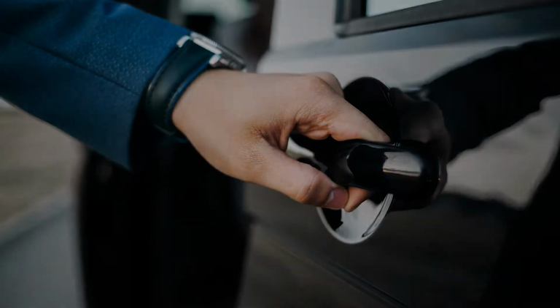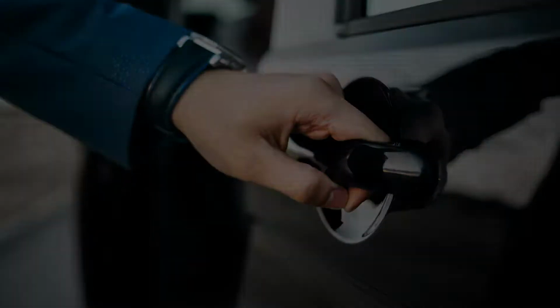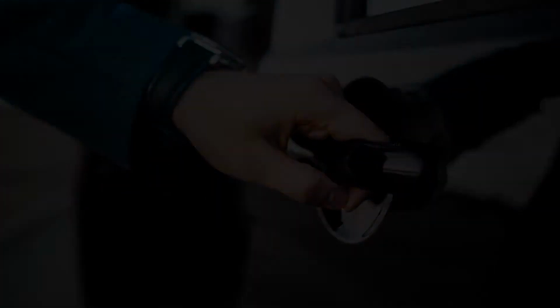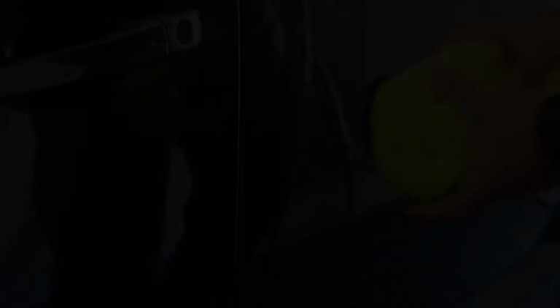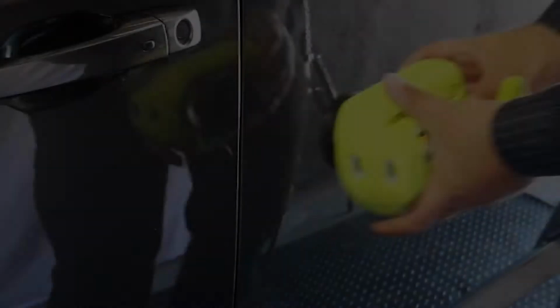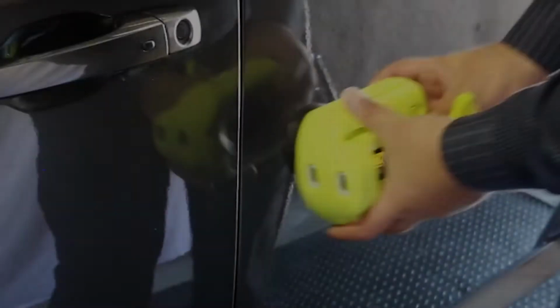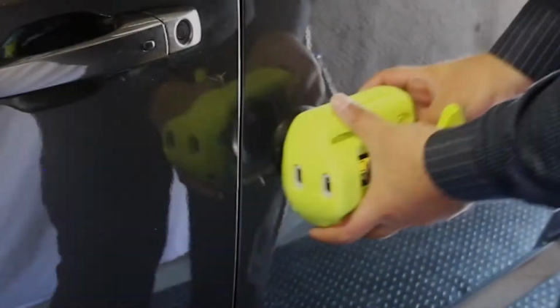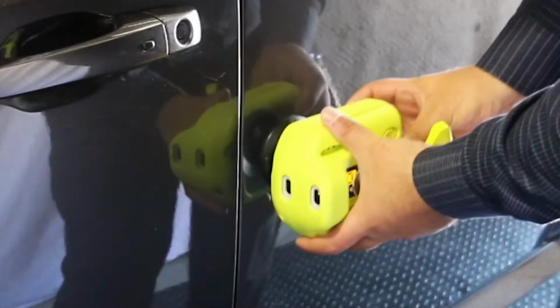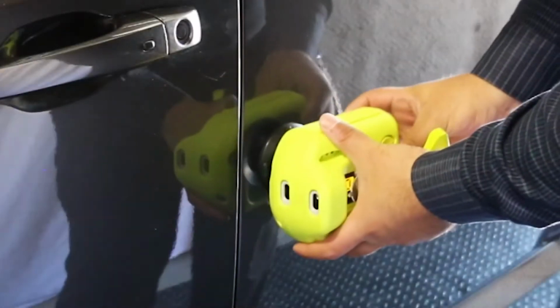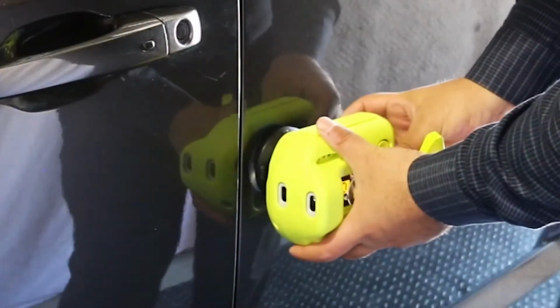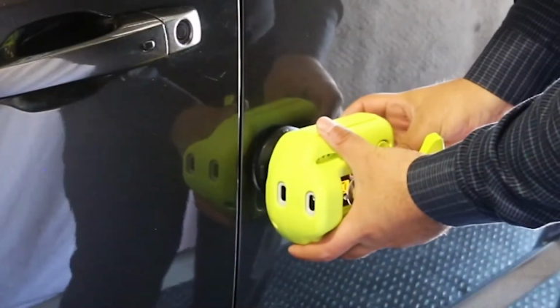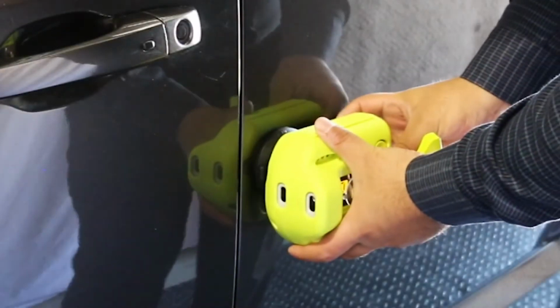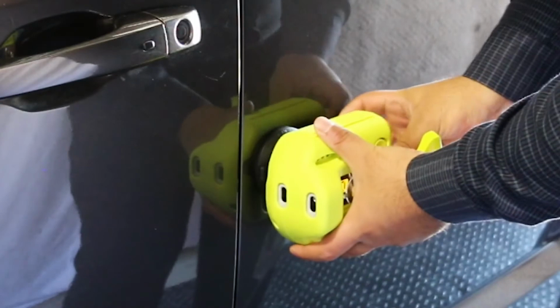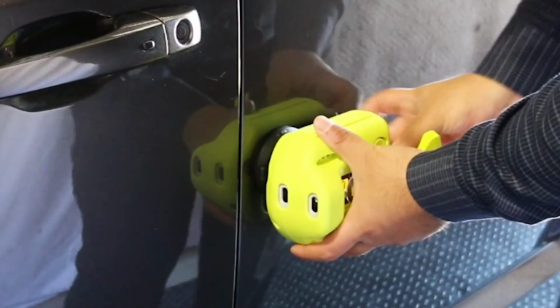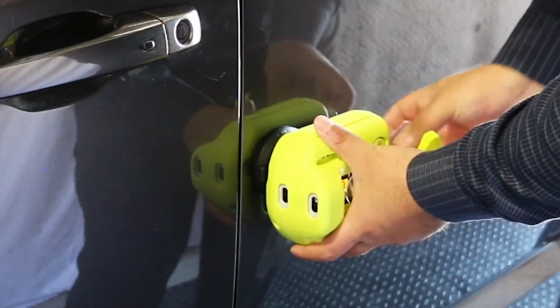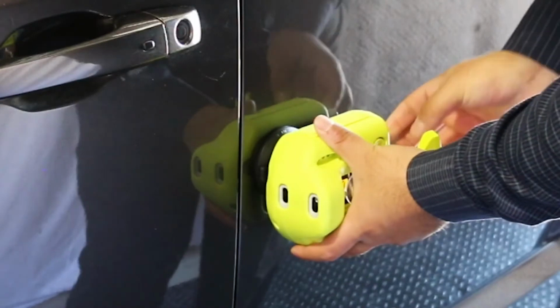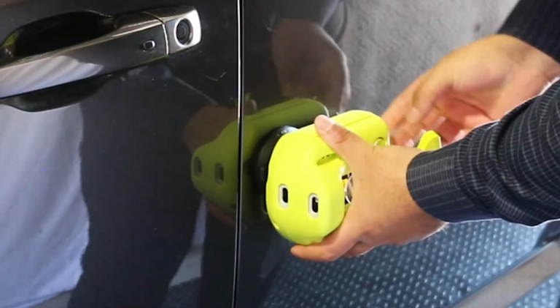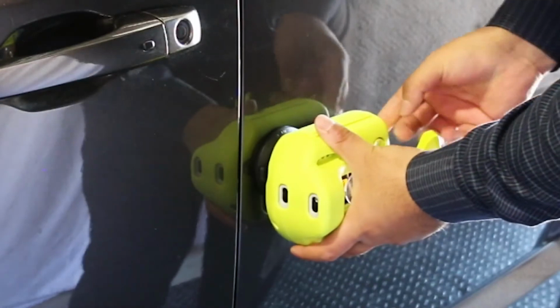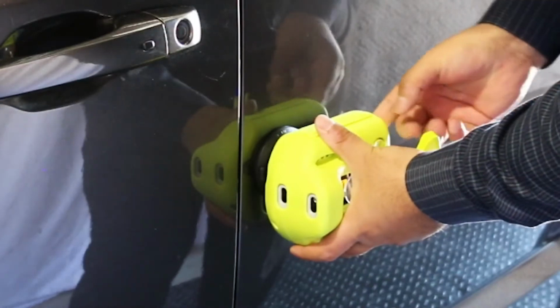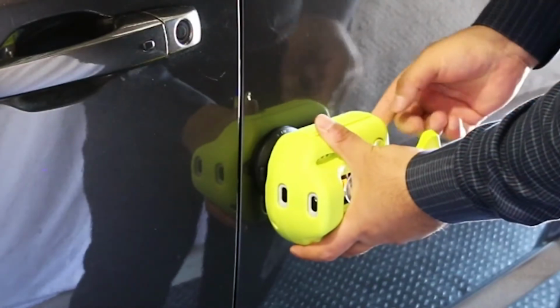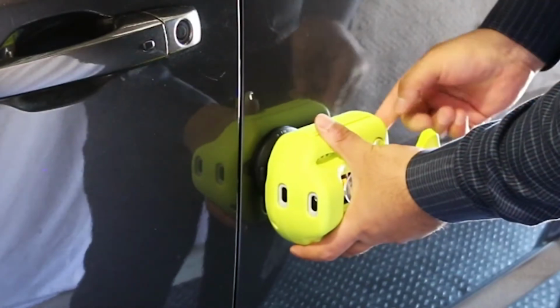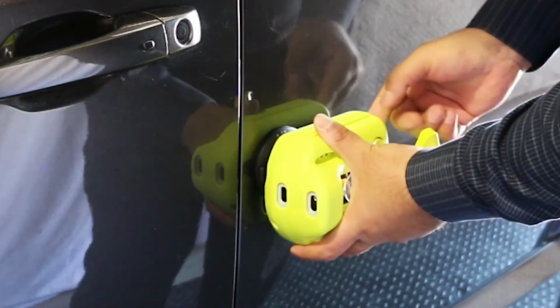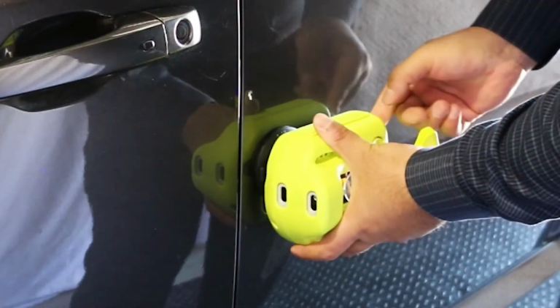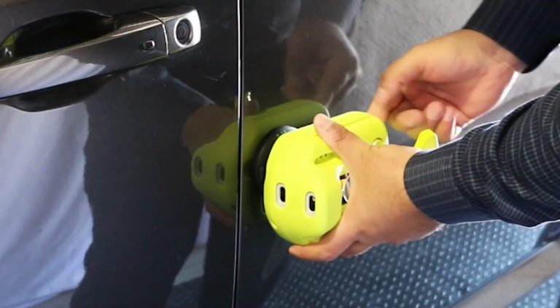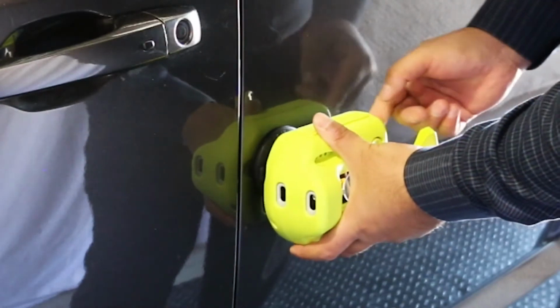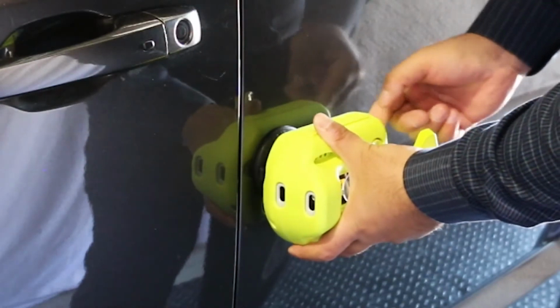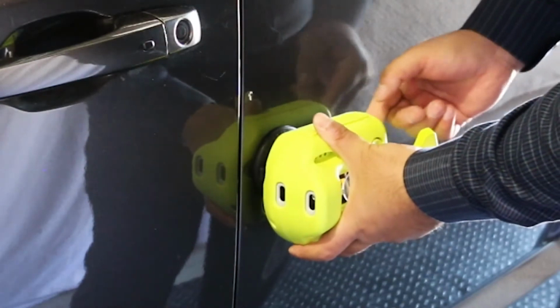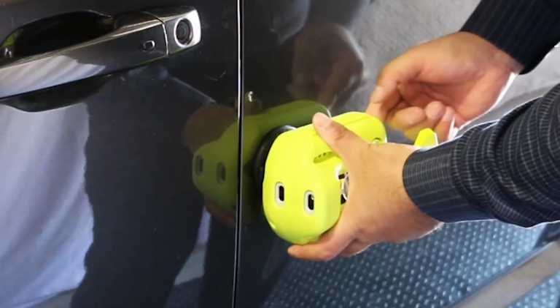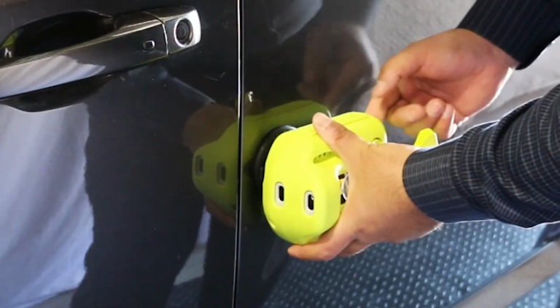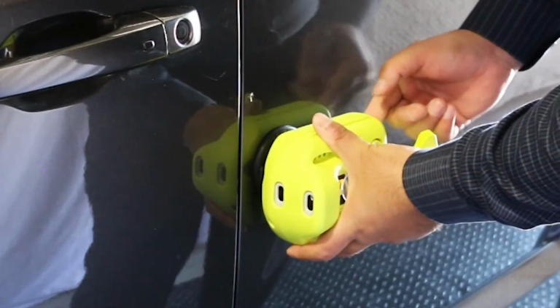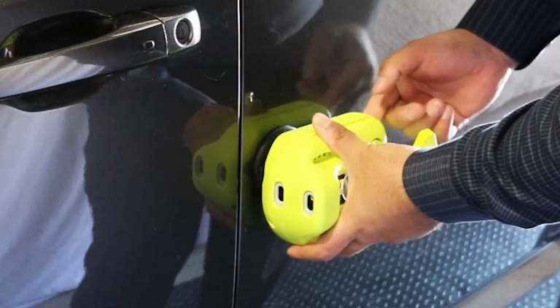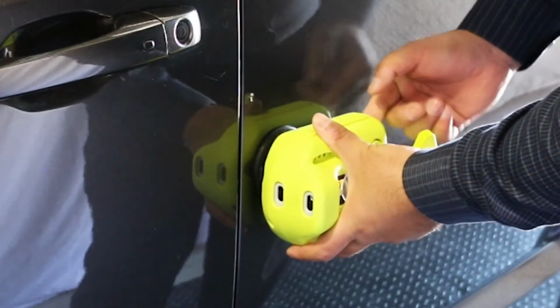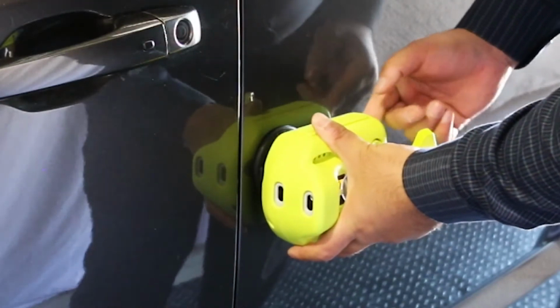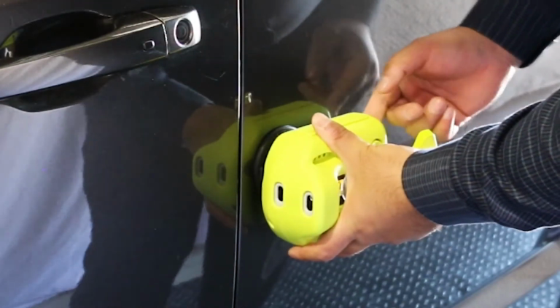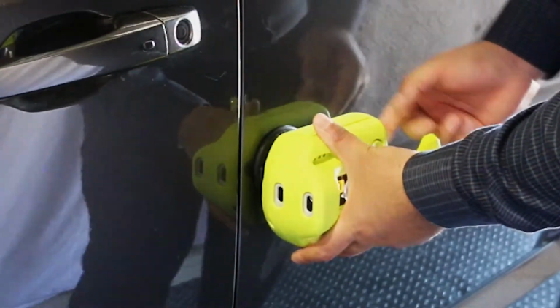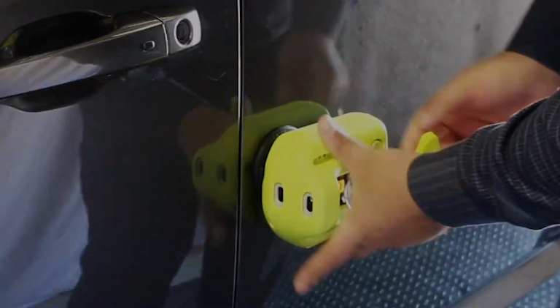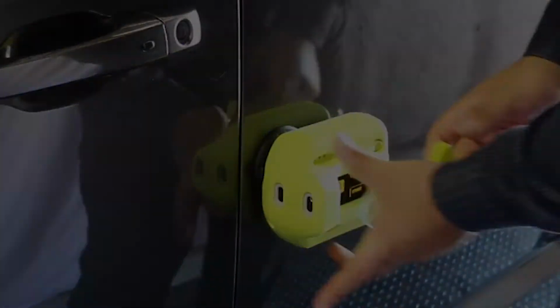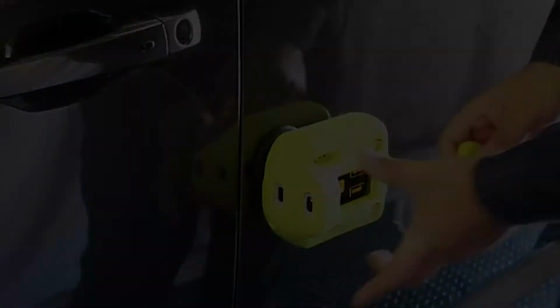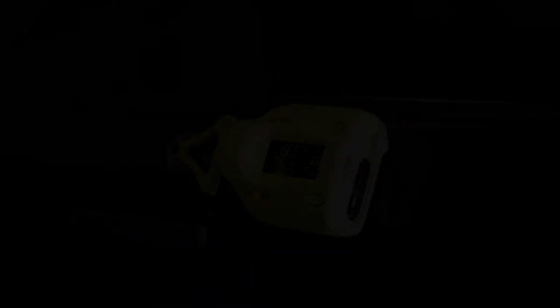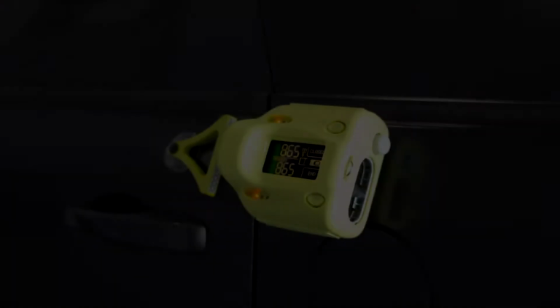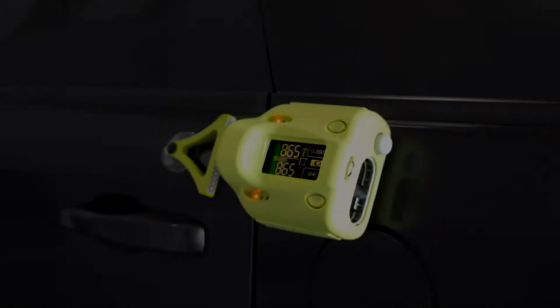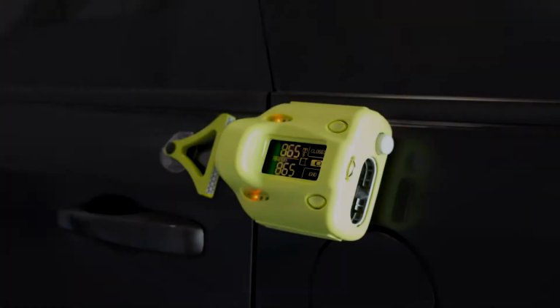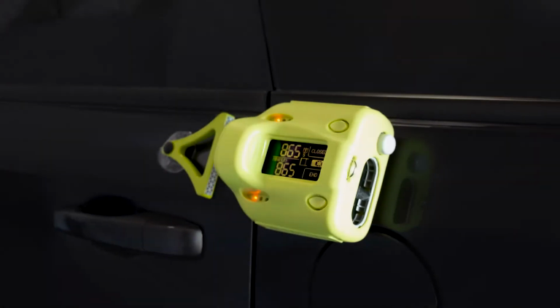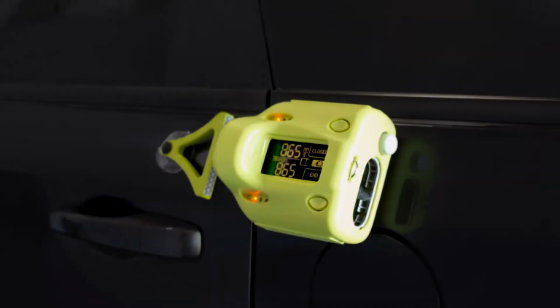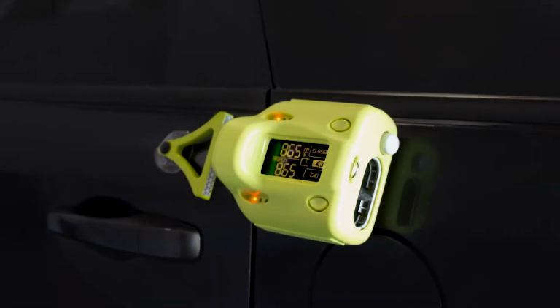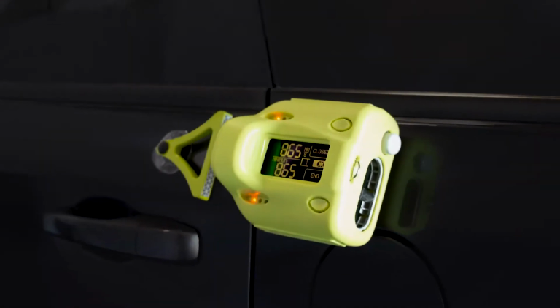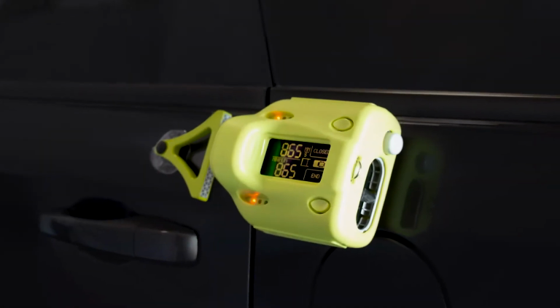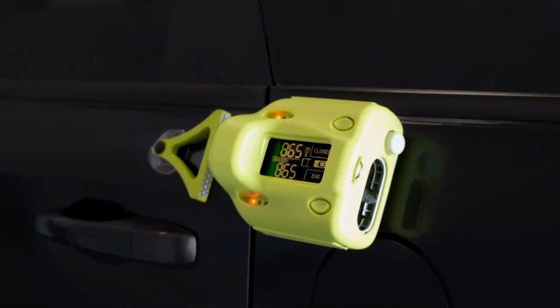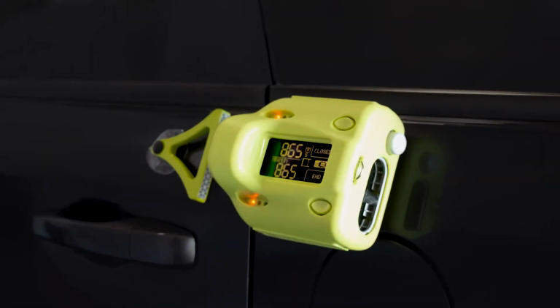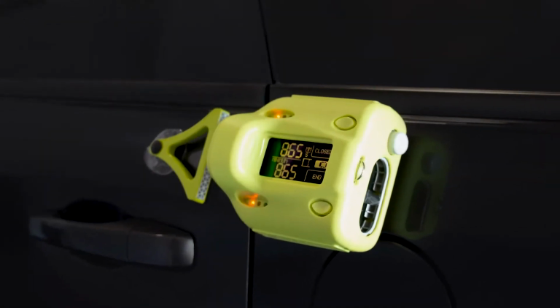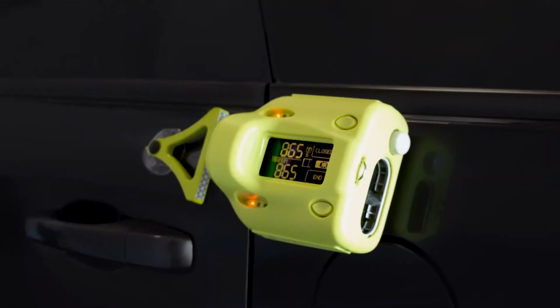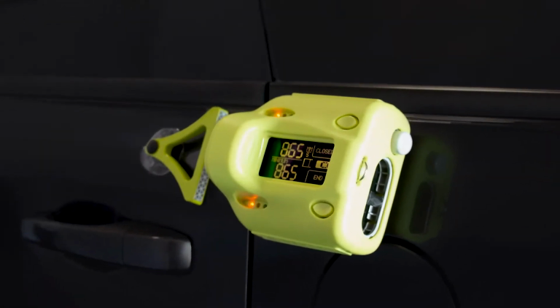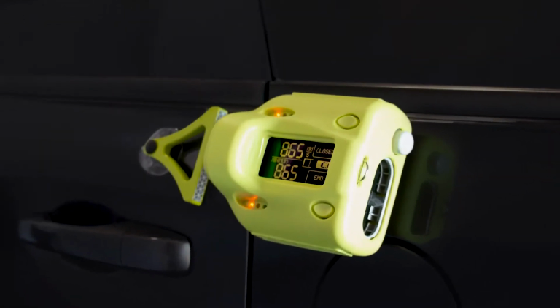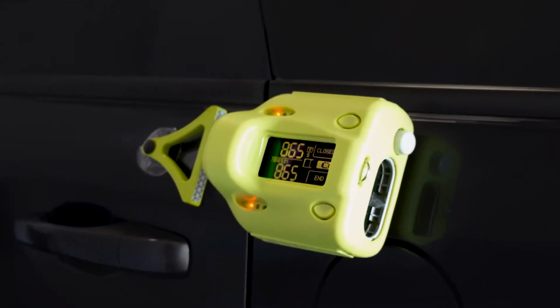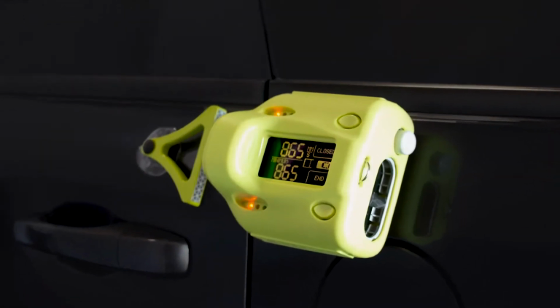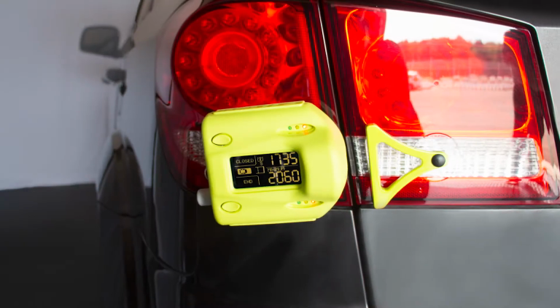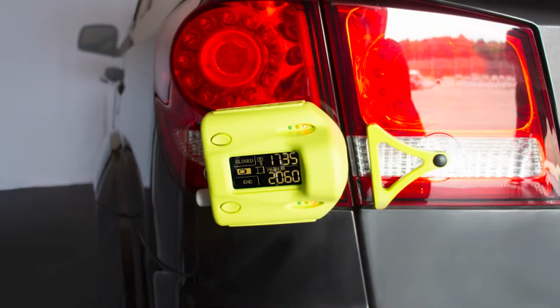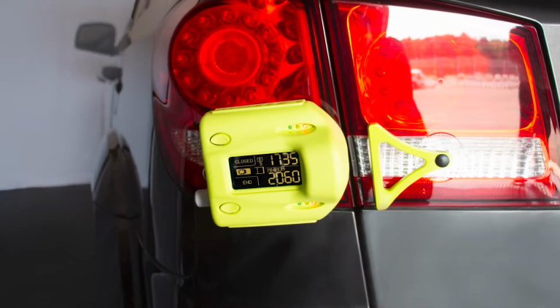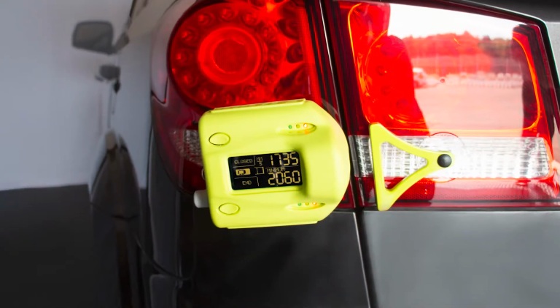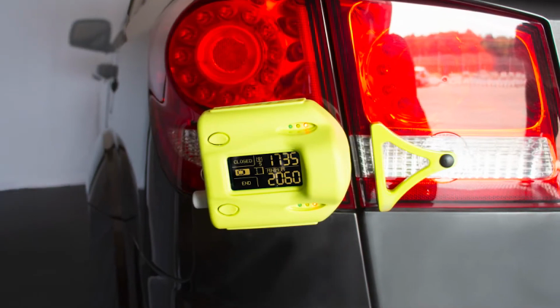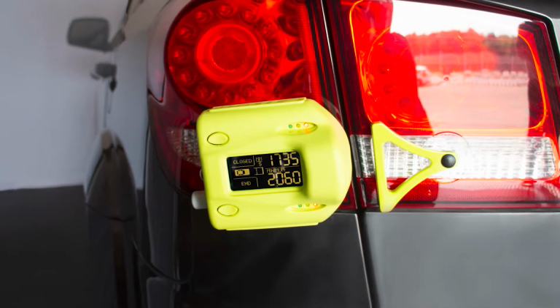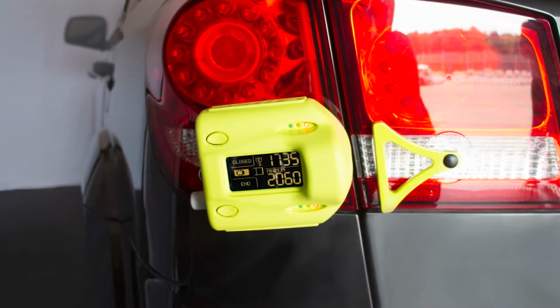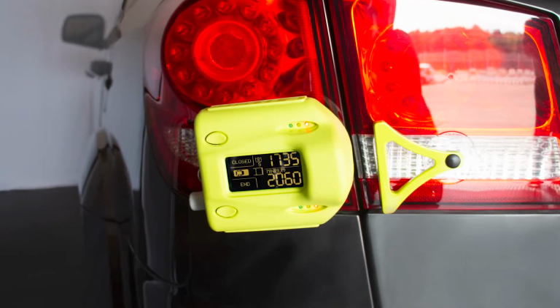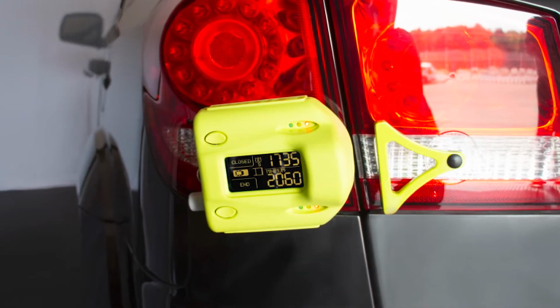It mounts to the vehicle in a matter of seconds using a suction cup which works on steel, aluminum, plastic, and glass surfaces.